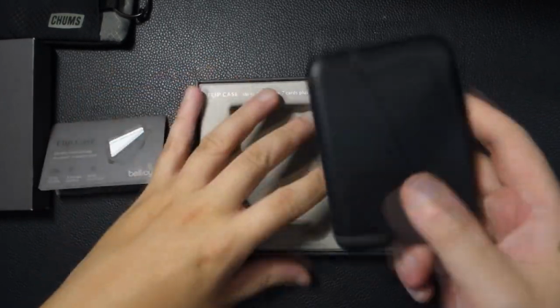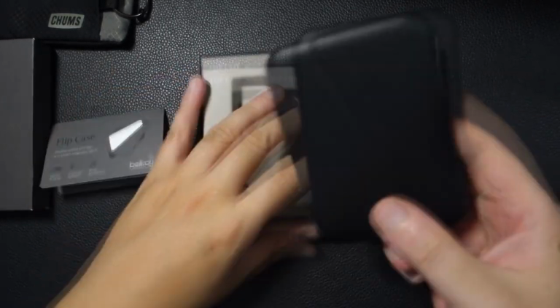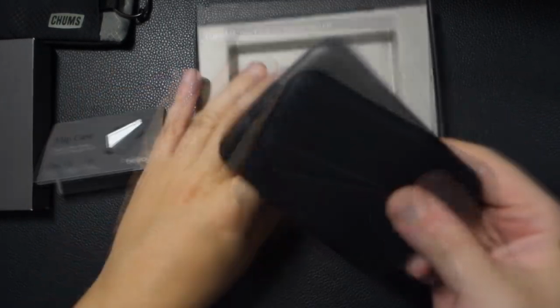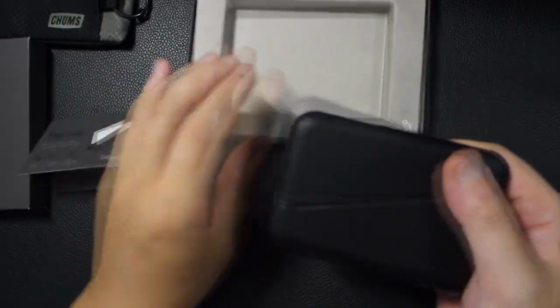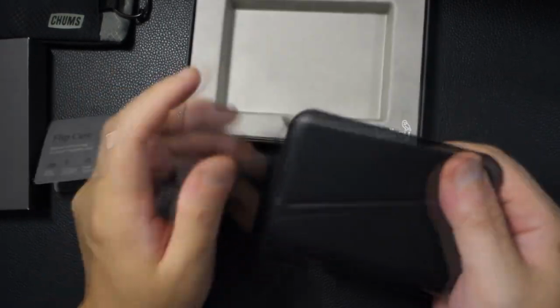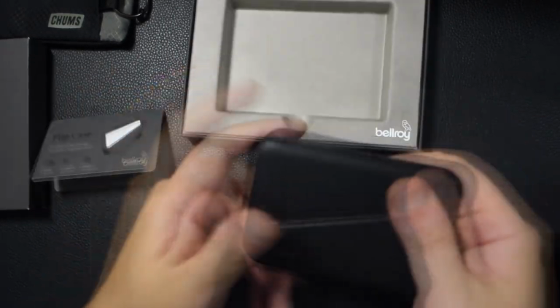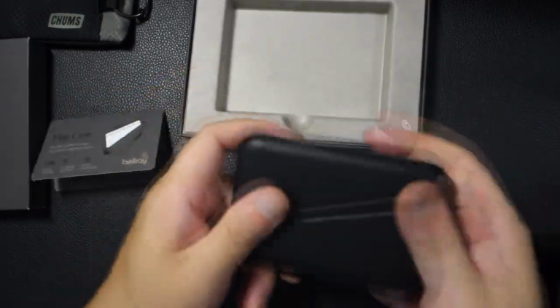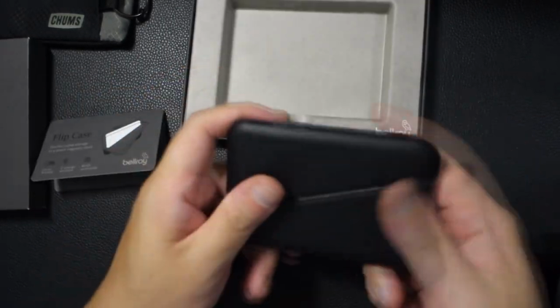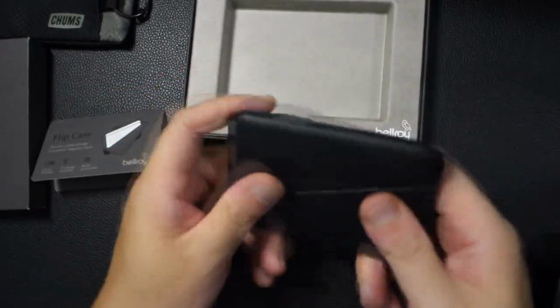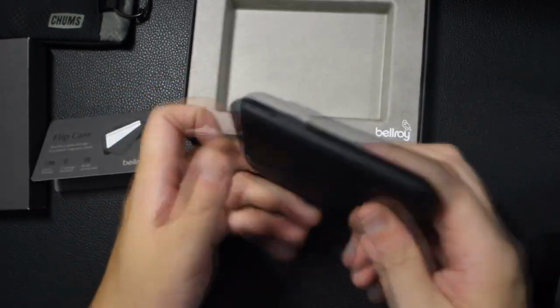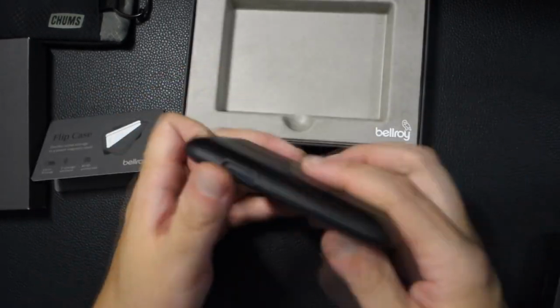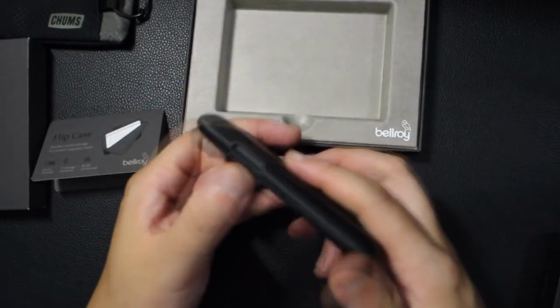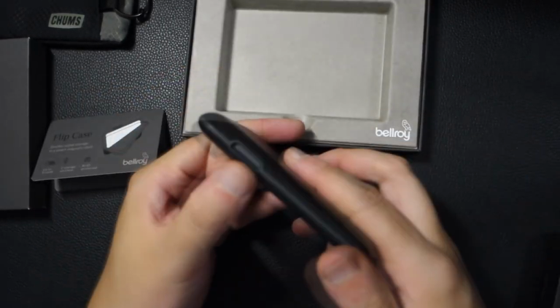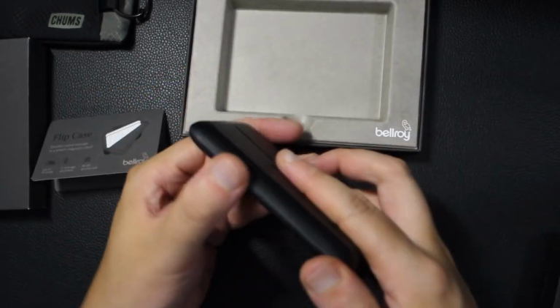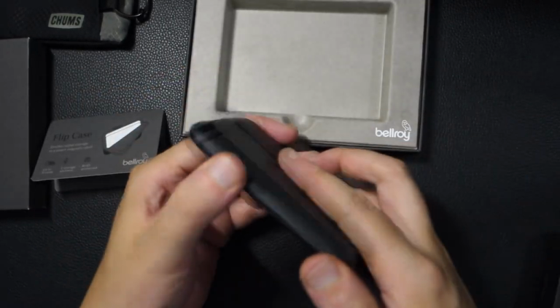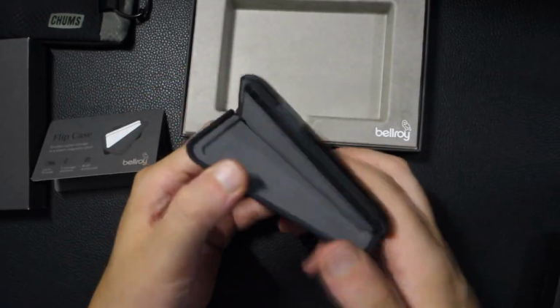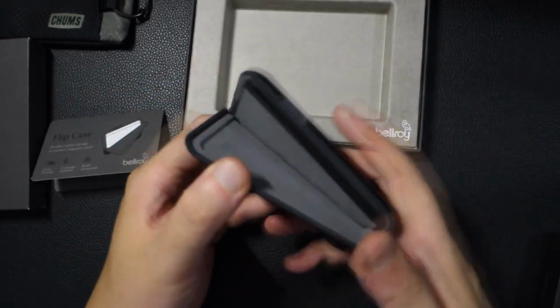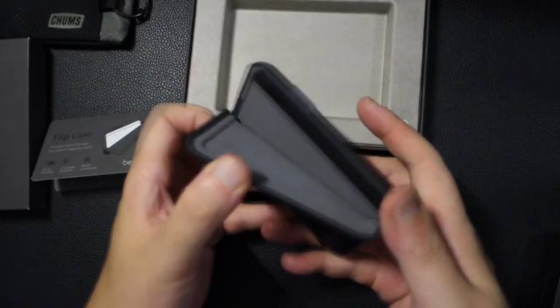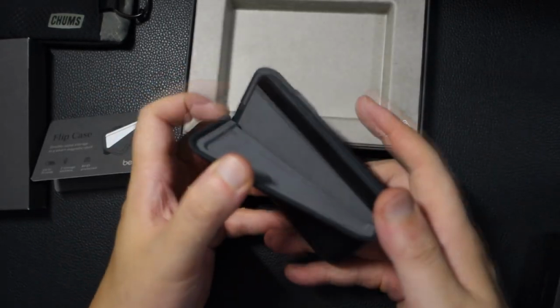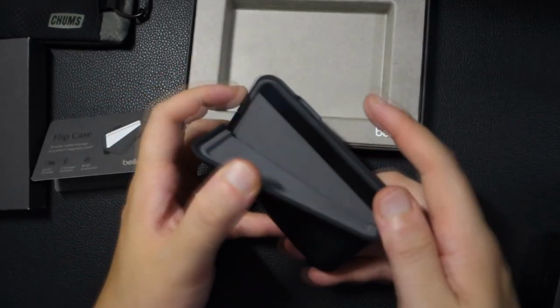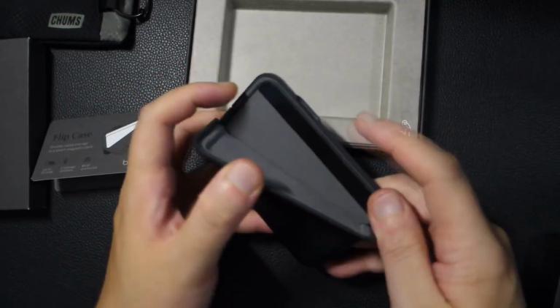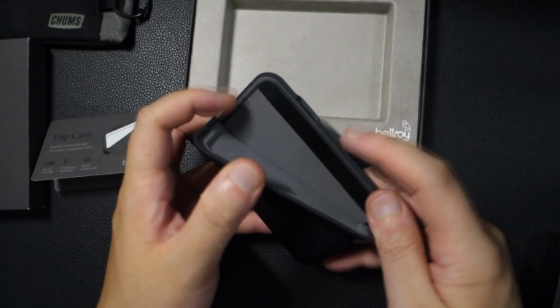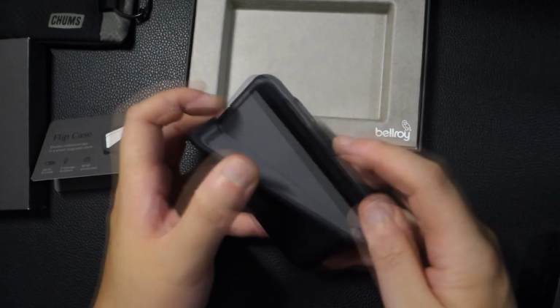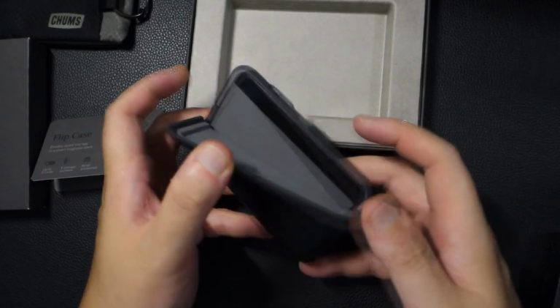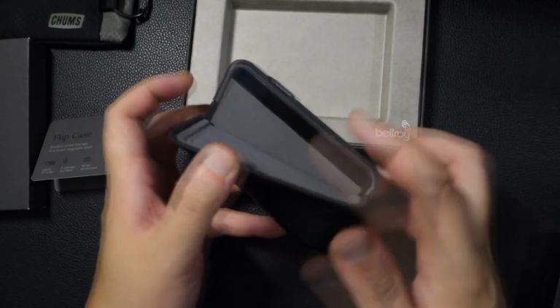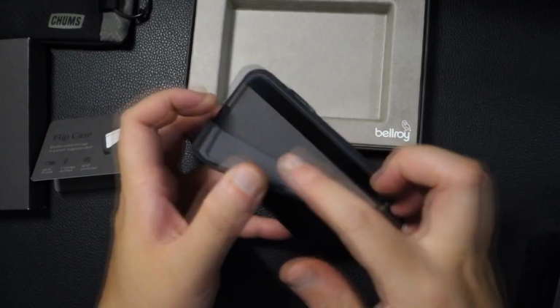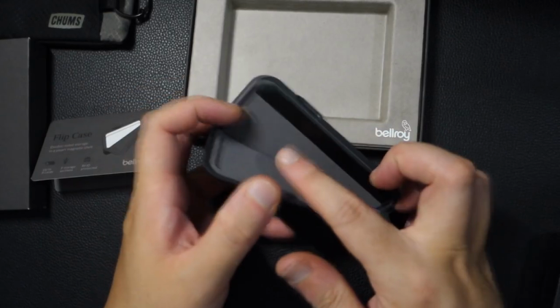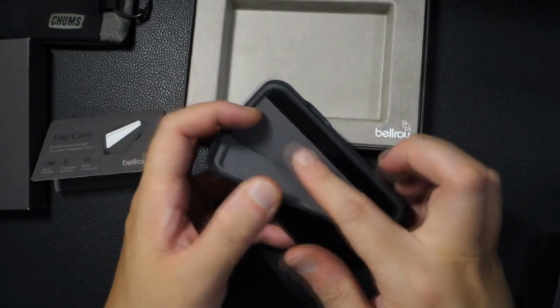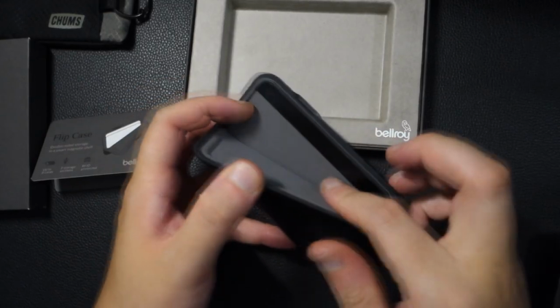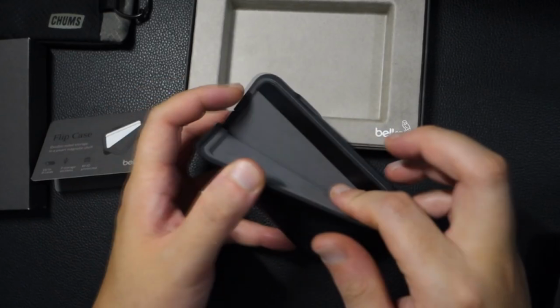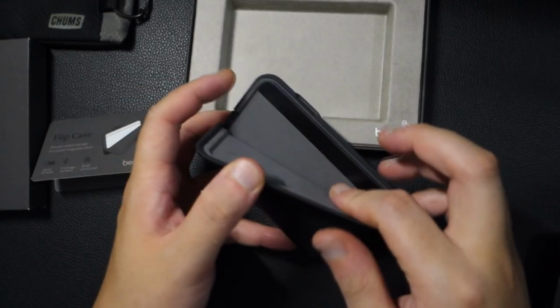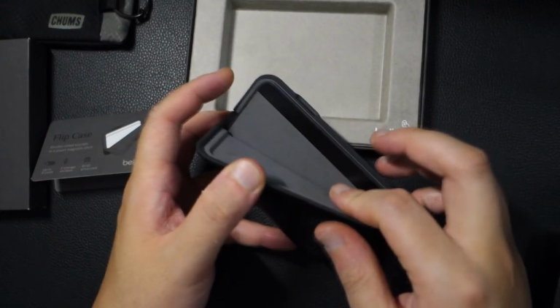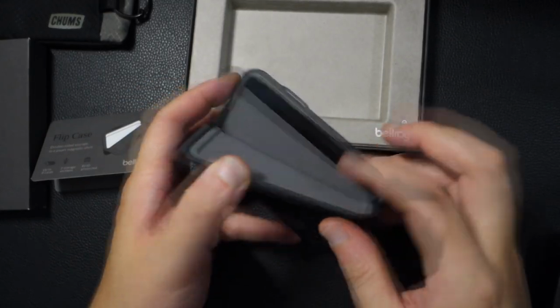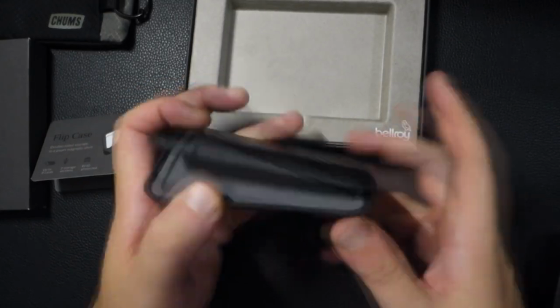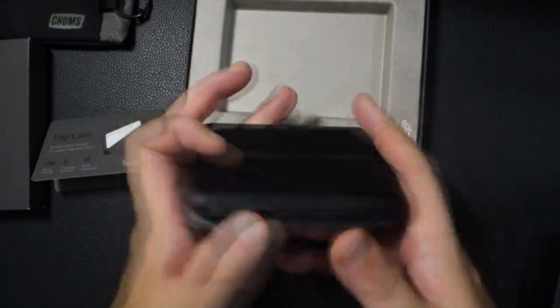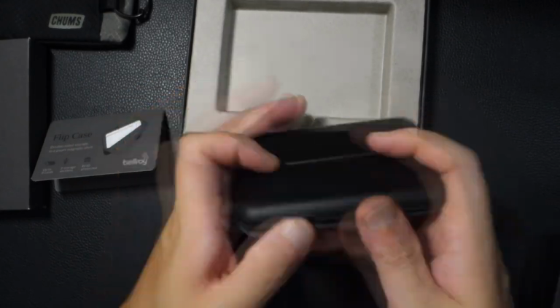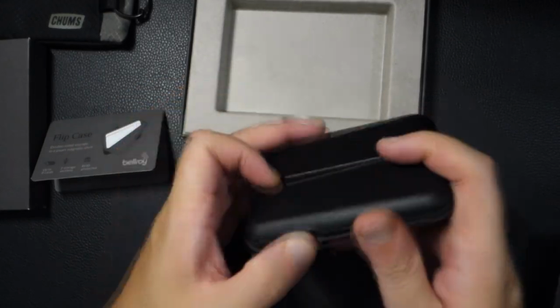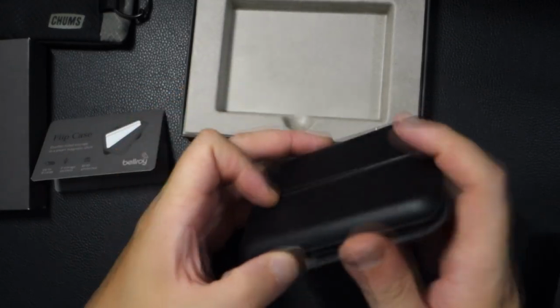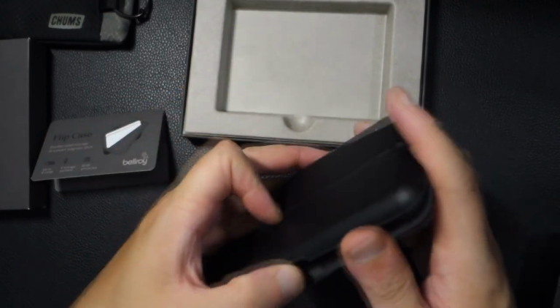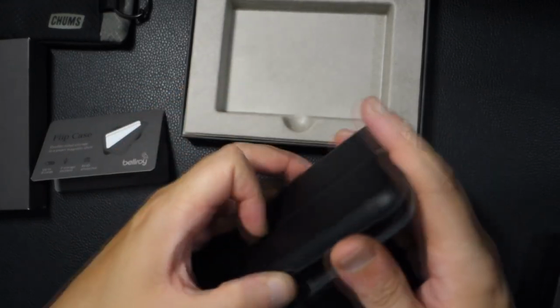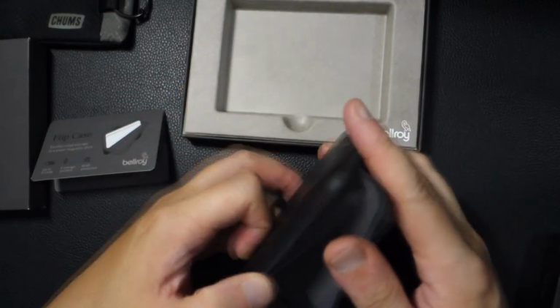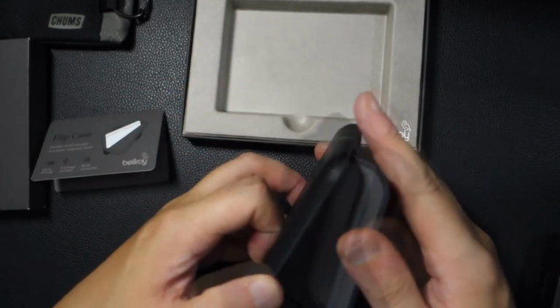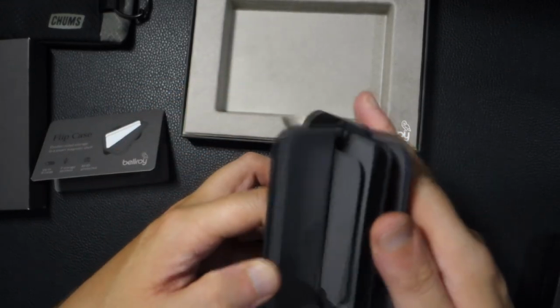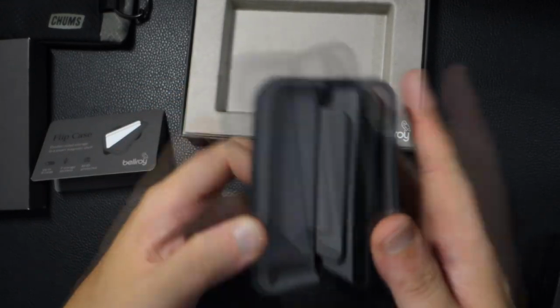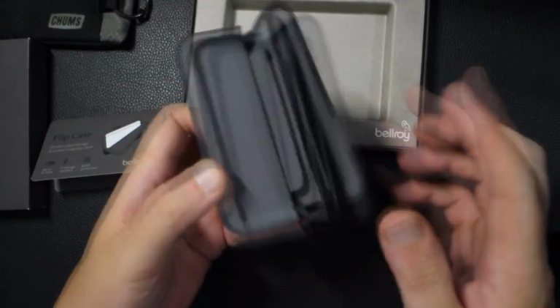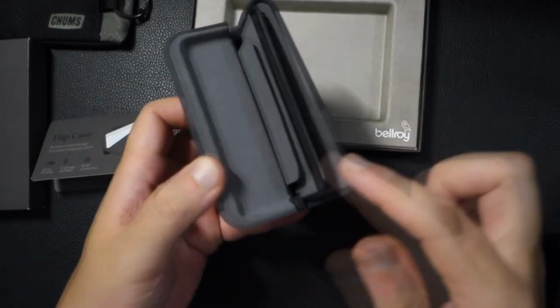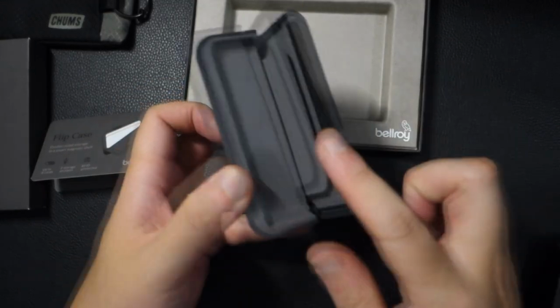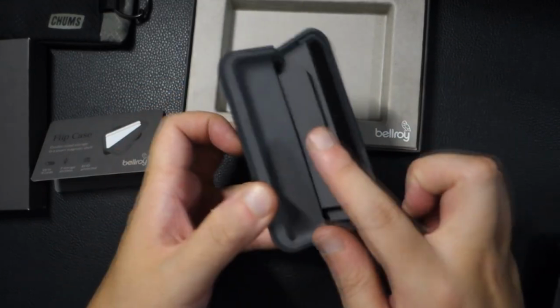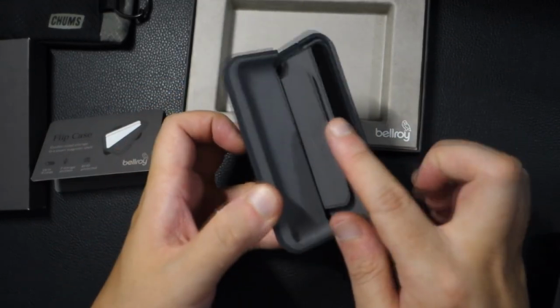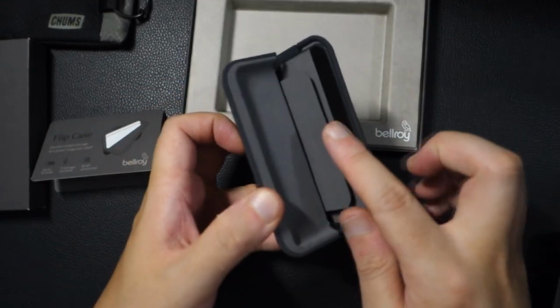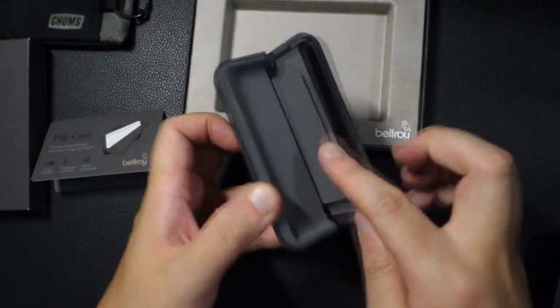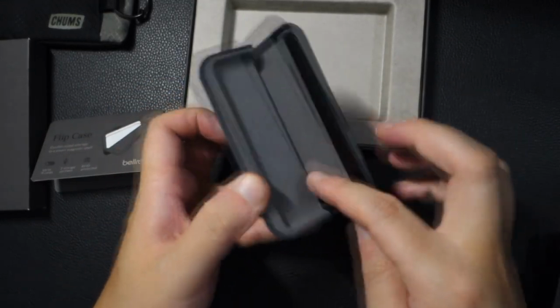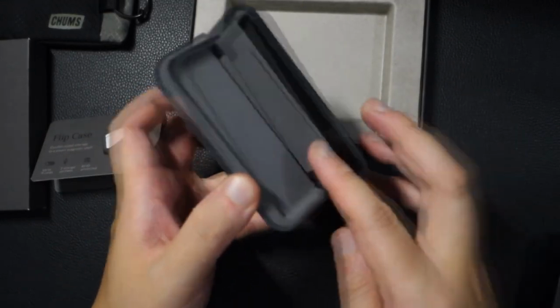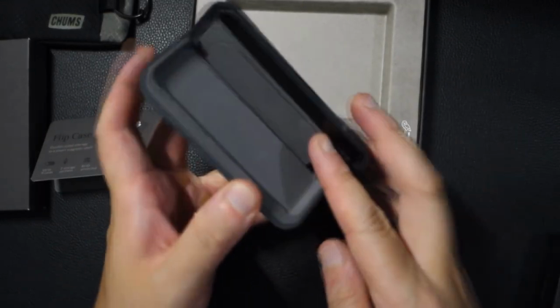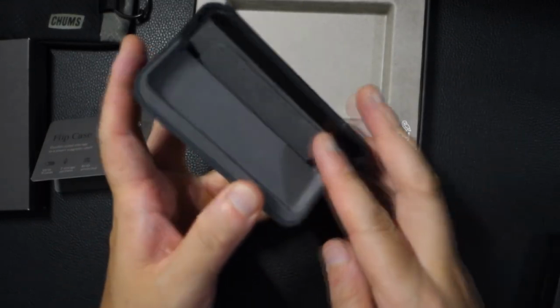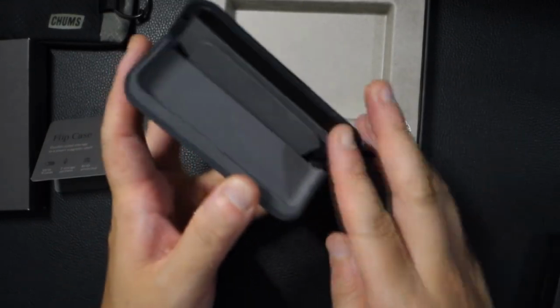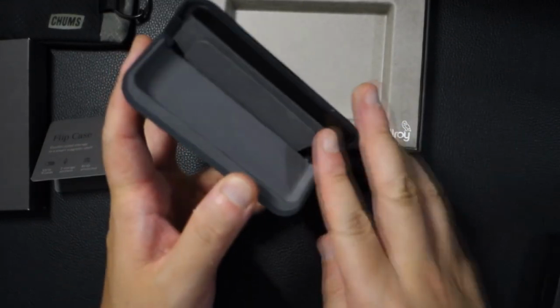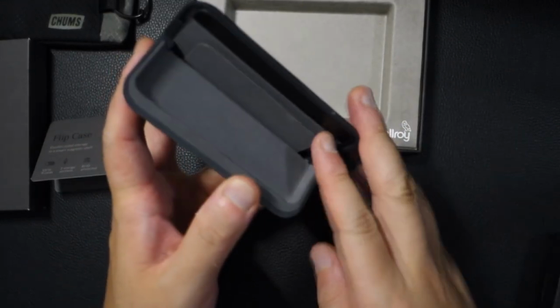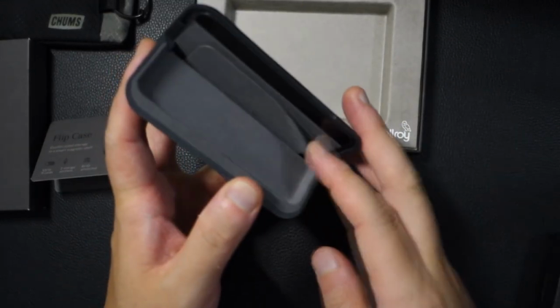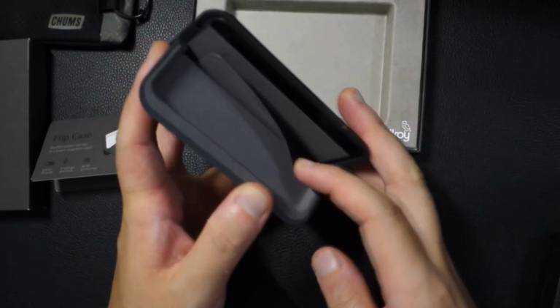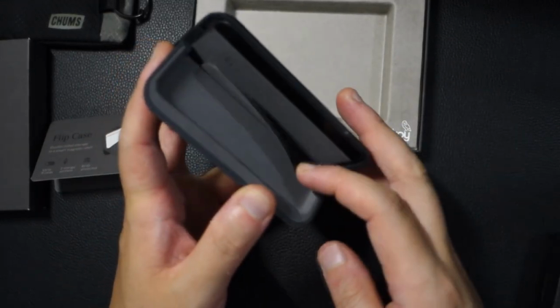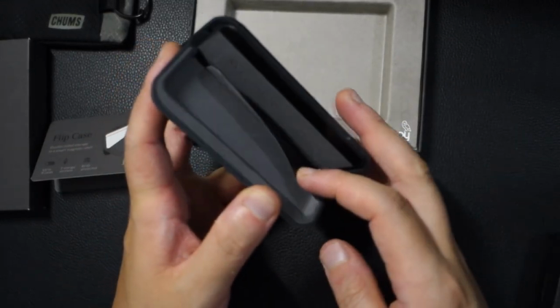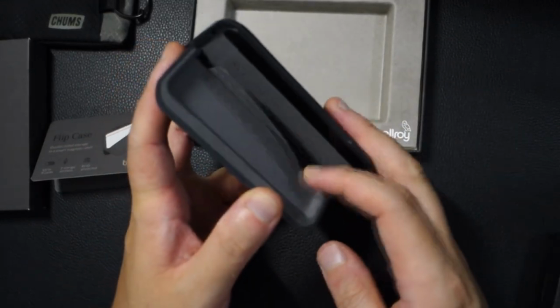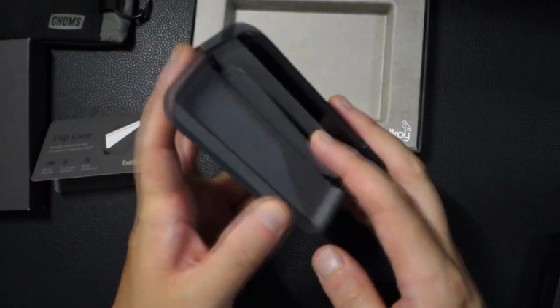So conceptually what's supposed to happen is you can go like this and put some cards in here, and you can also flip right here and put some cards in here as well.